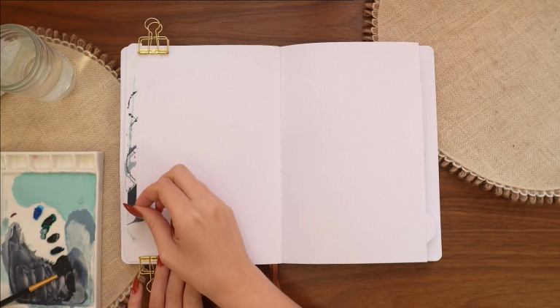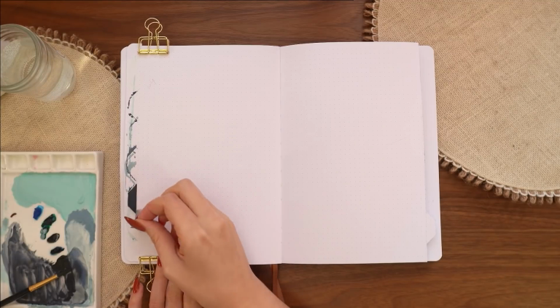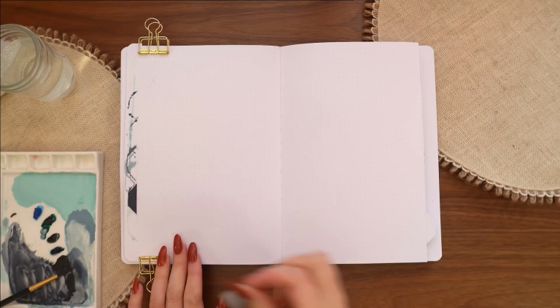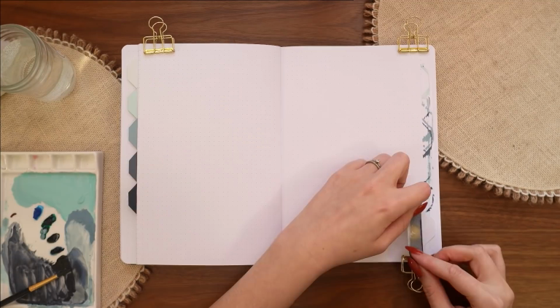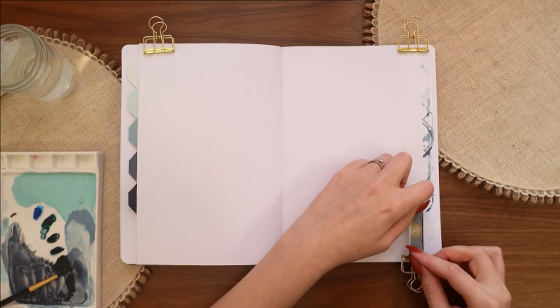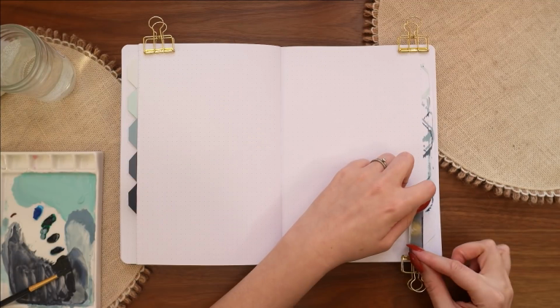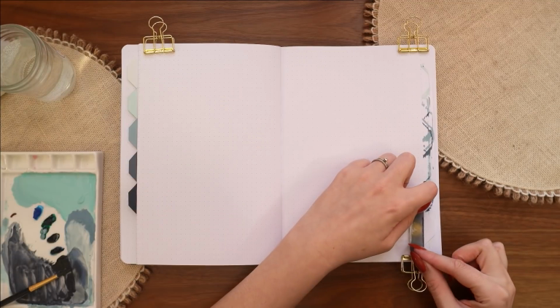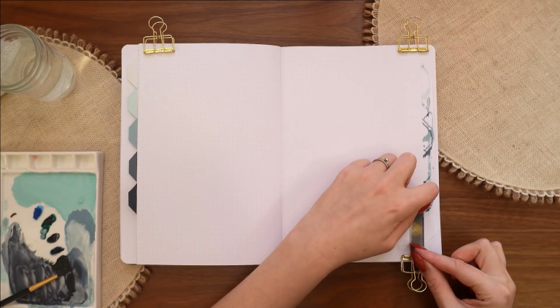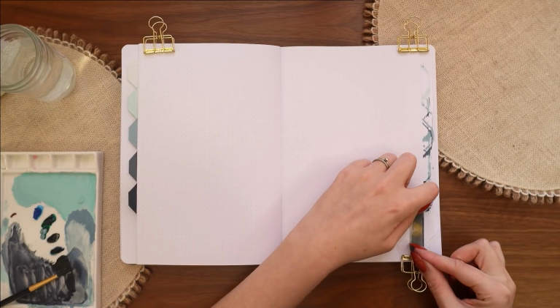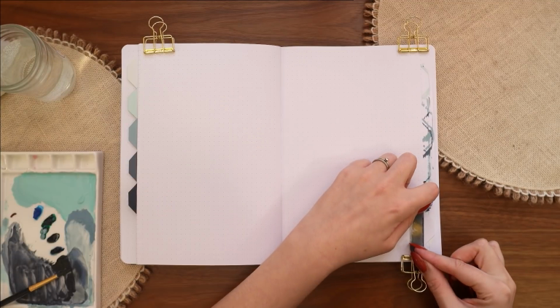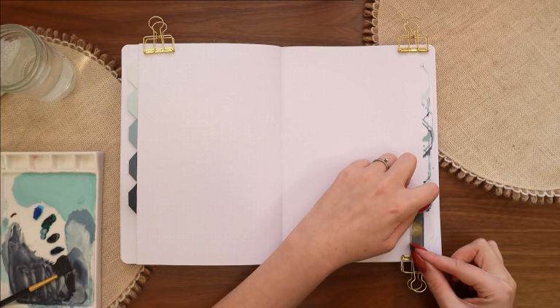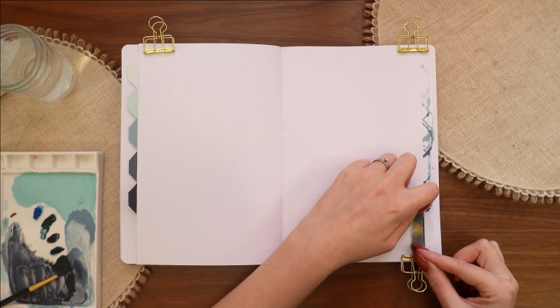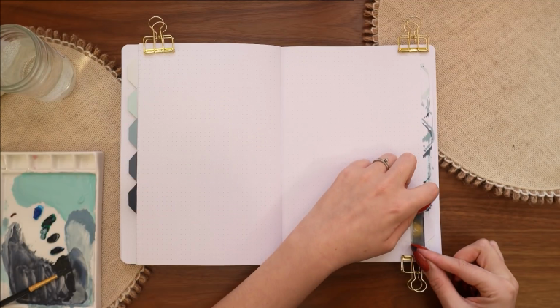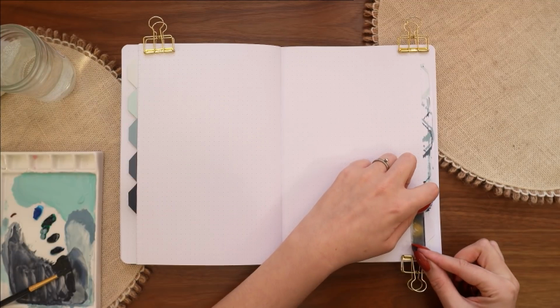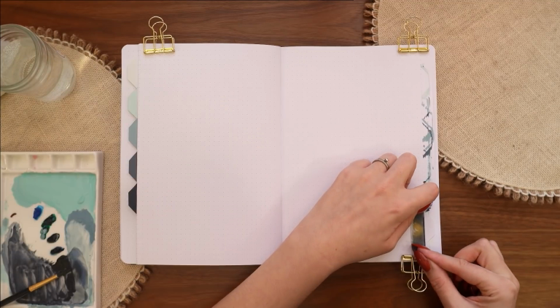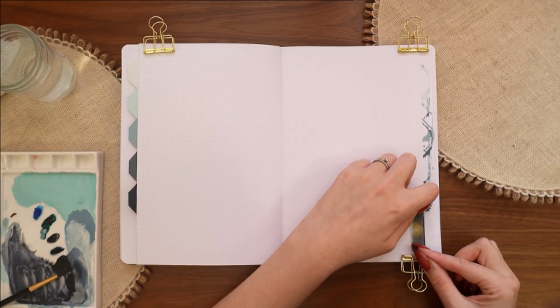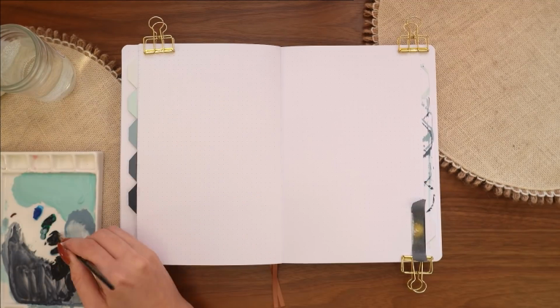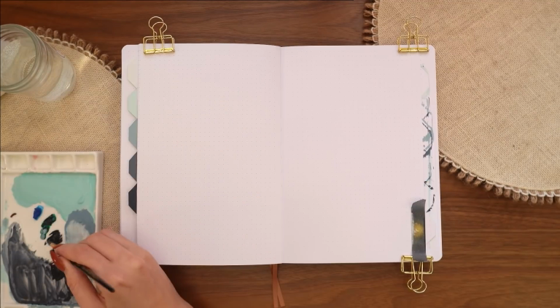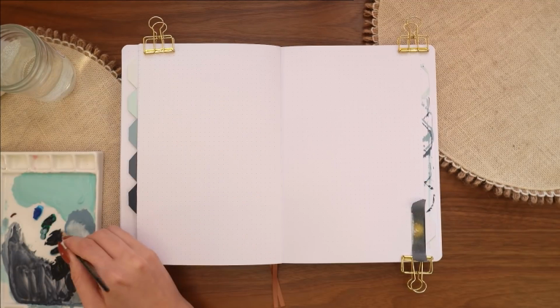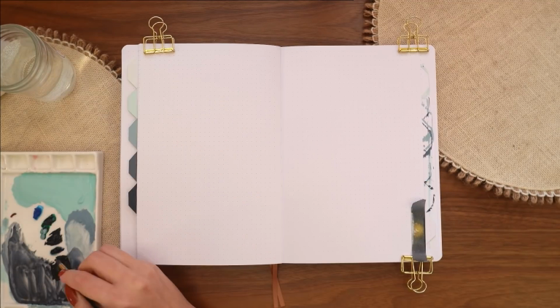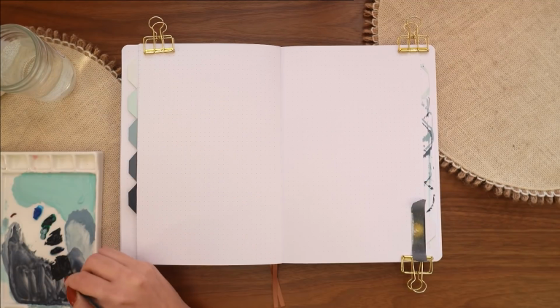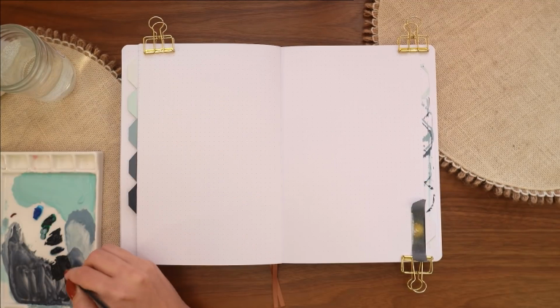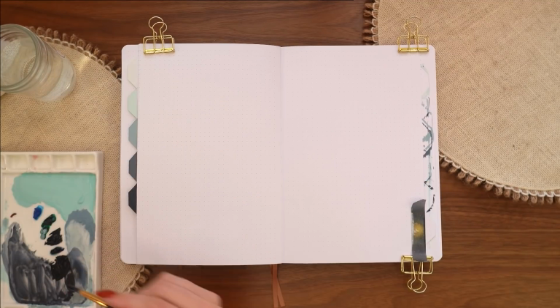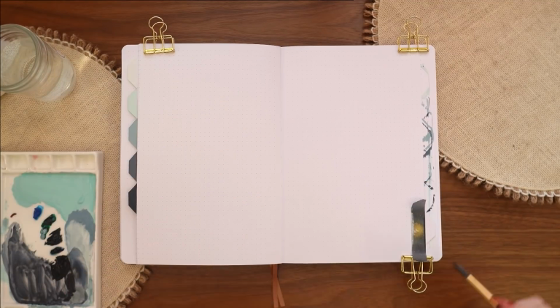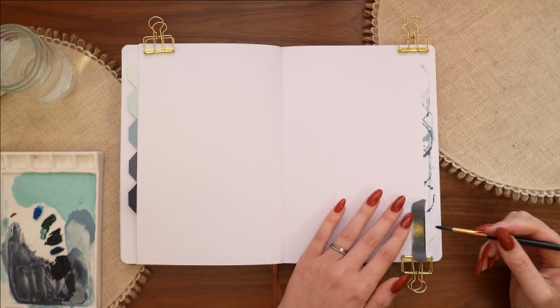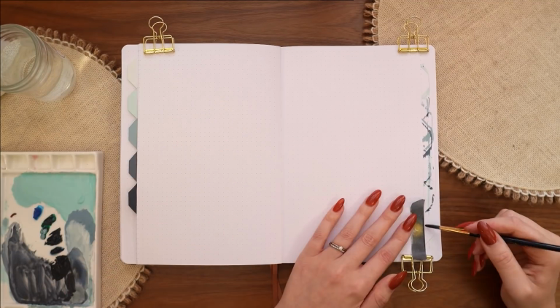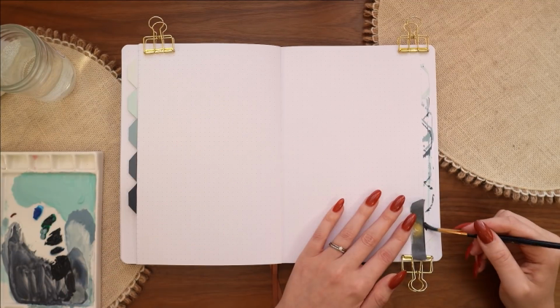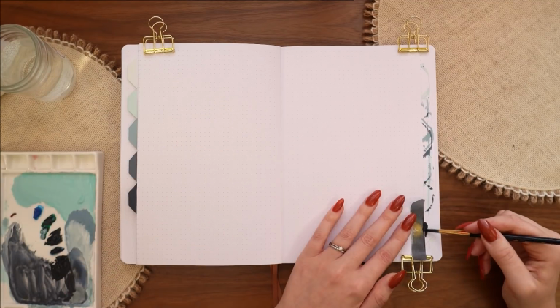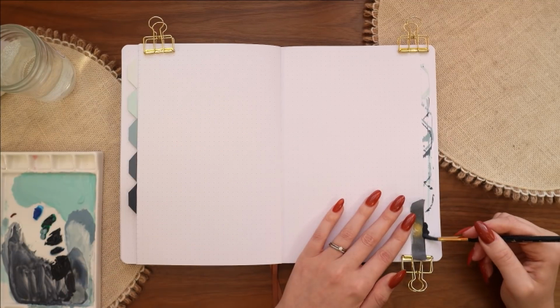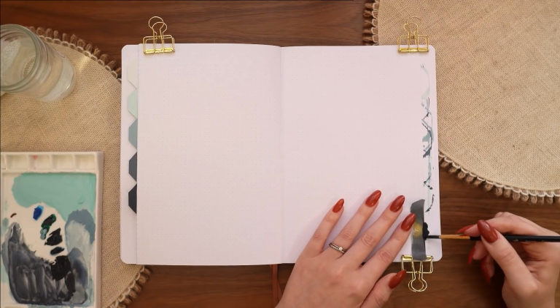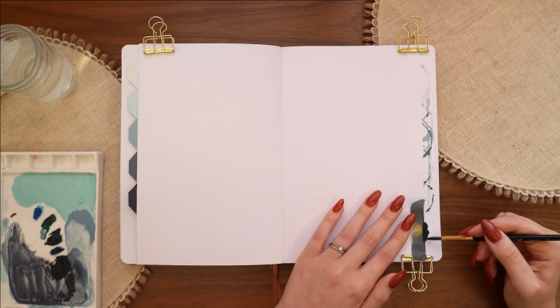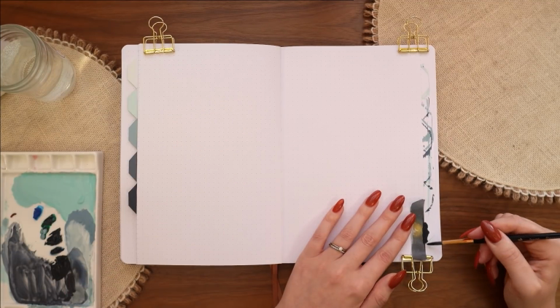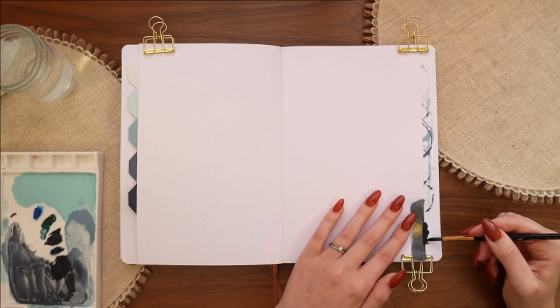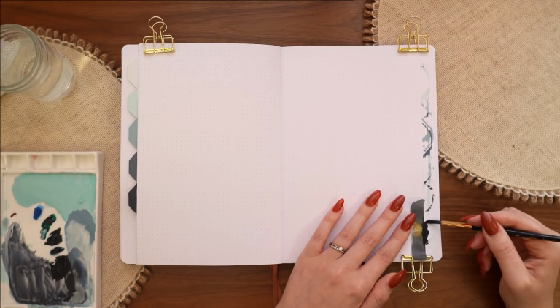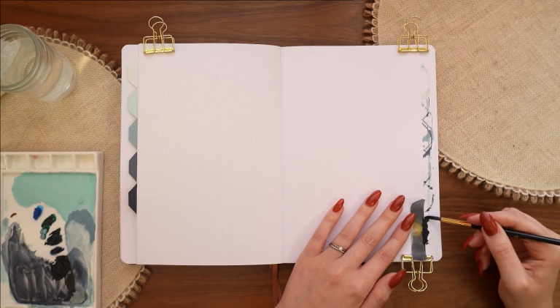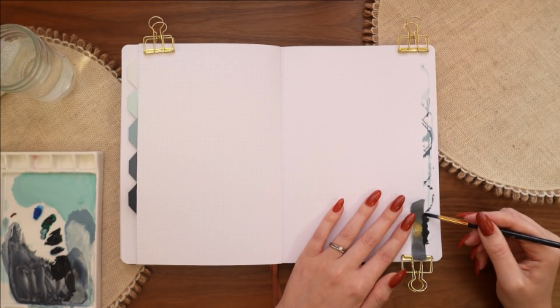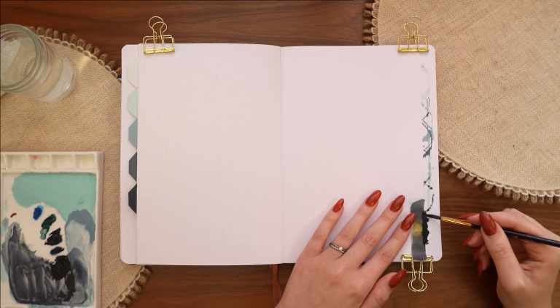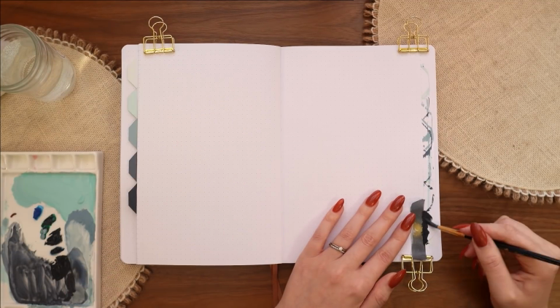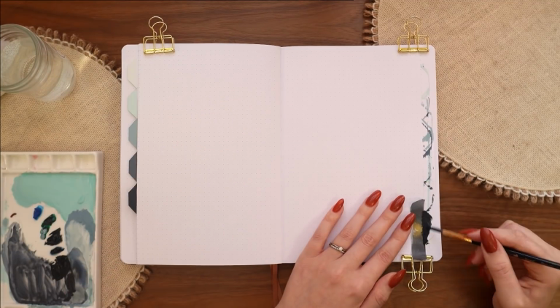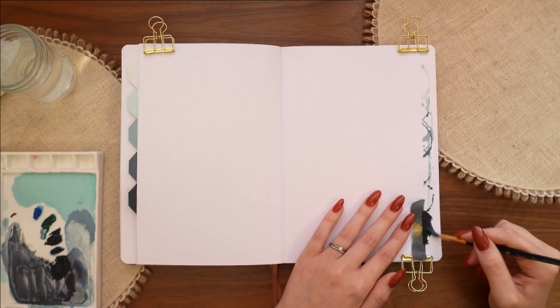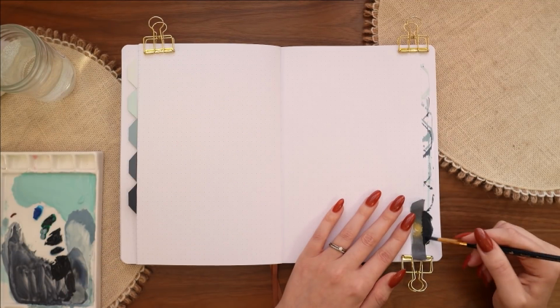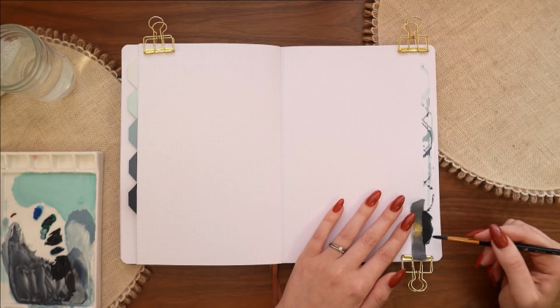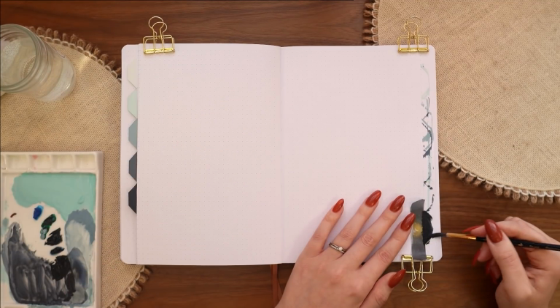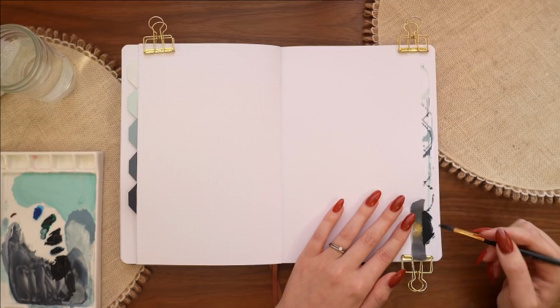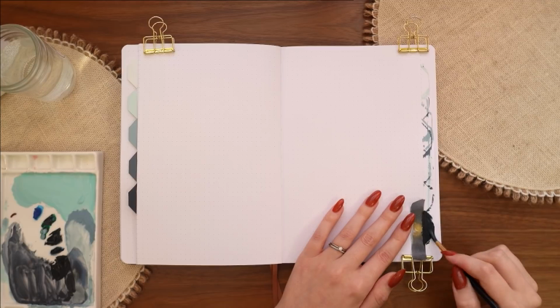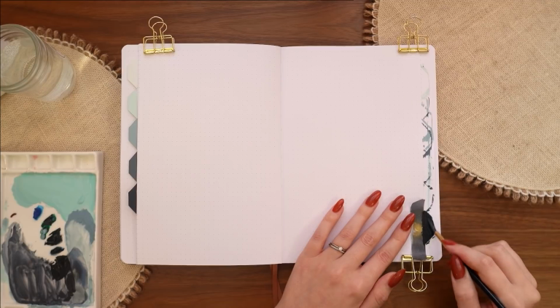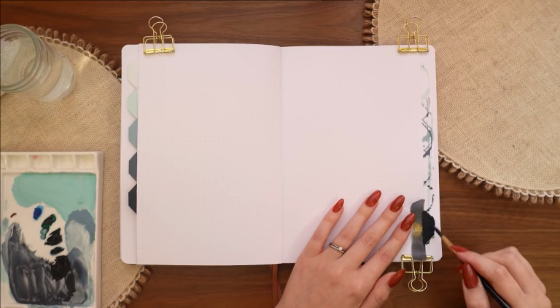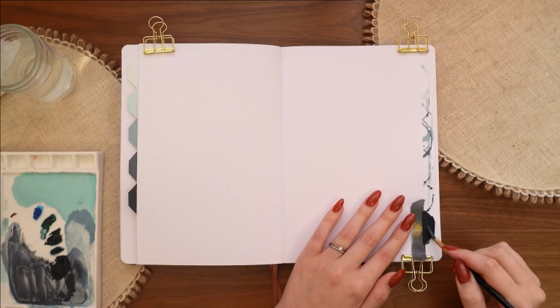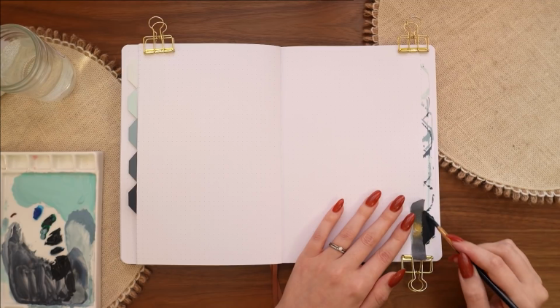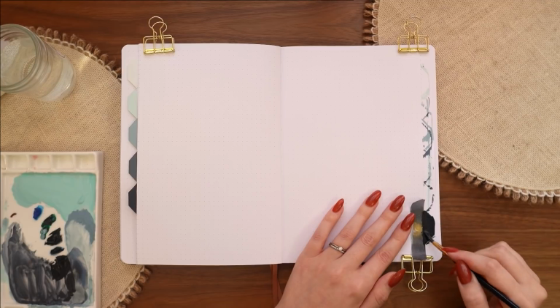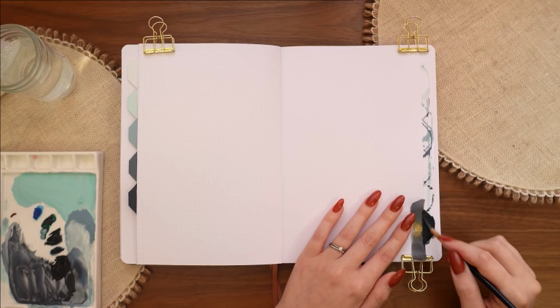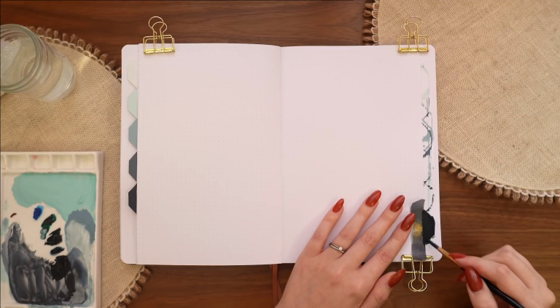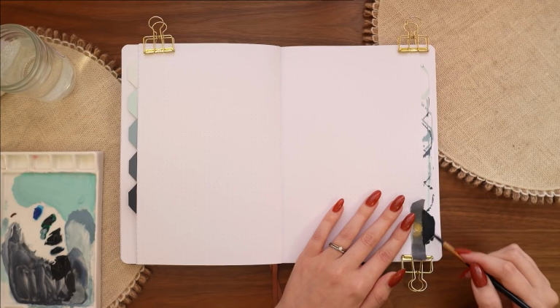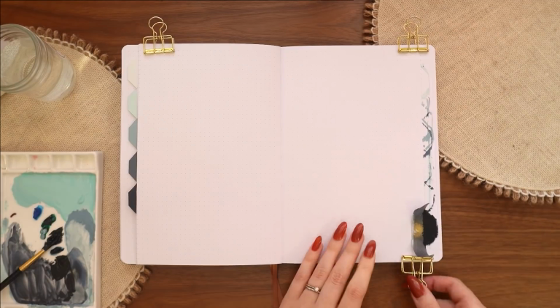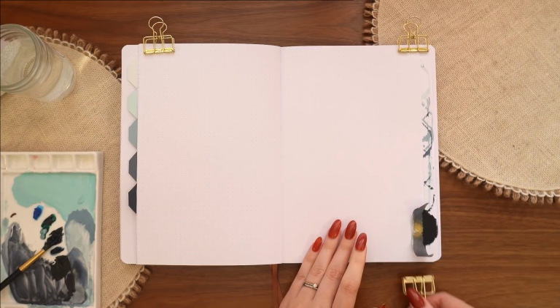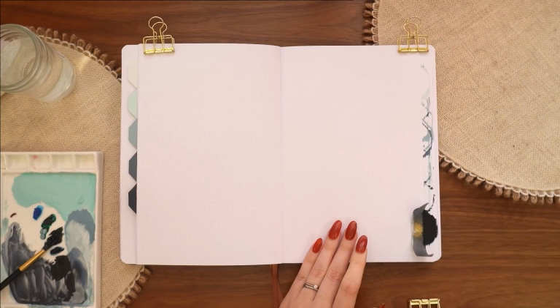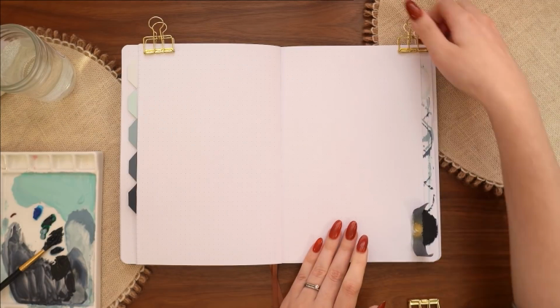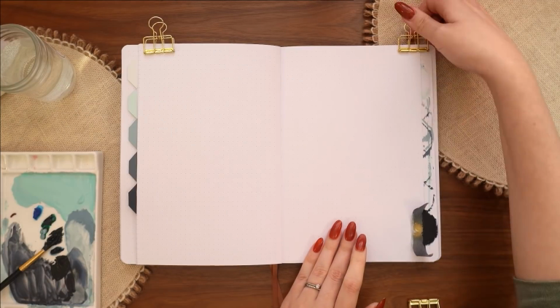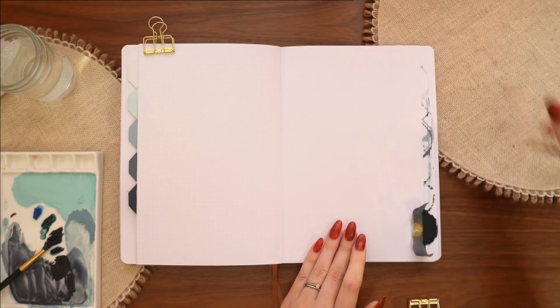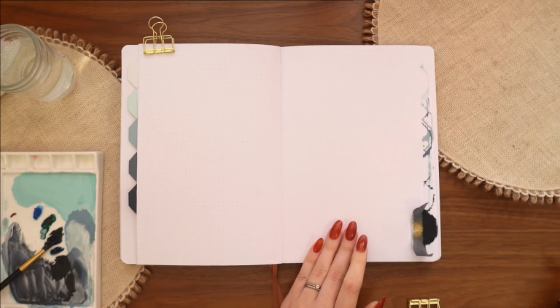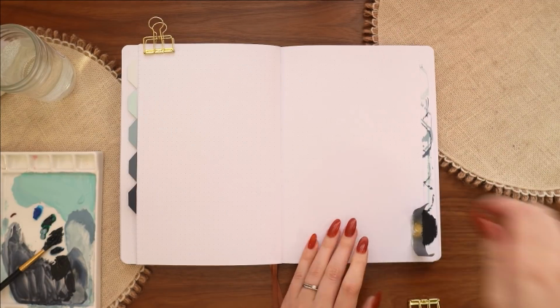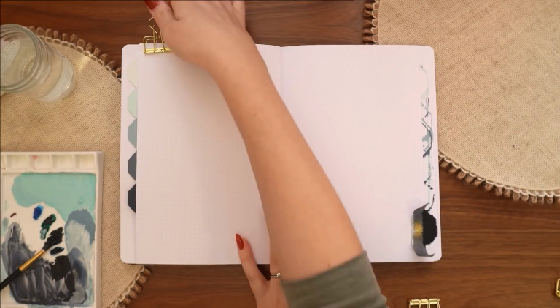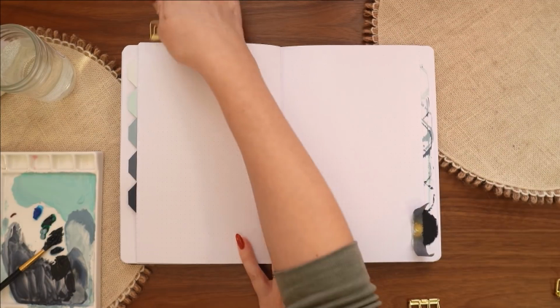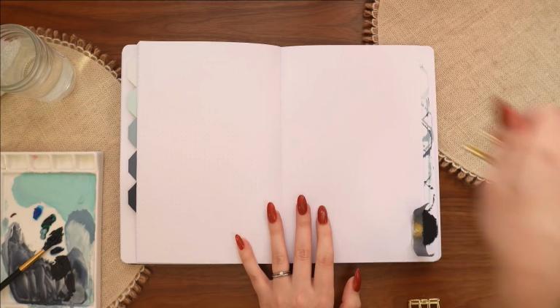For the final darkest color, I'm using mostly black with just the tiniest bit of blue to get the deepest color possible.